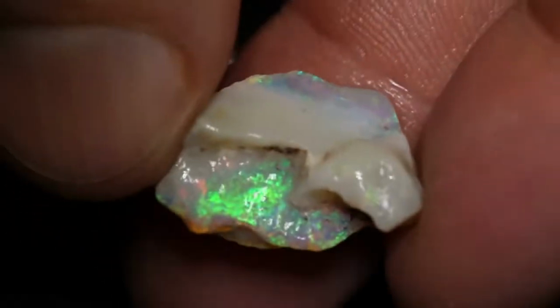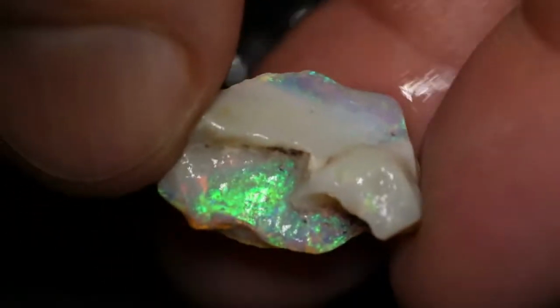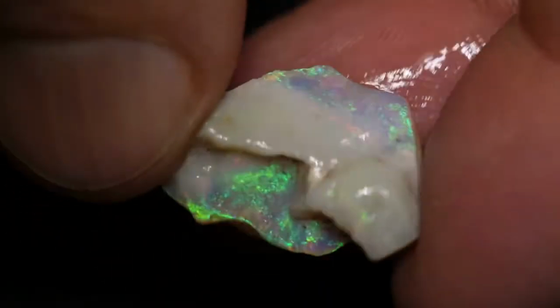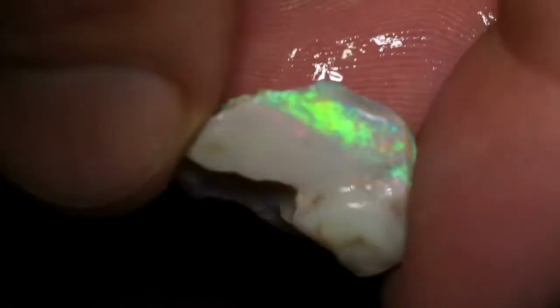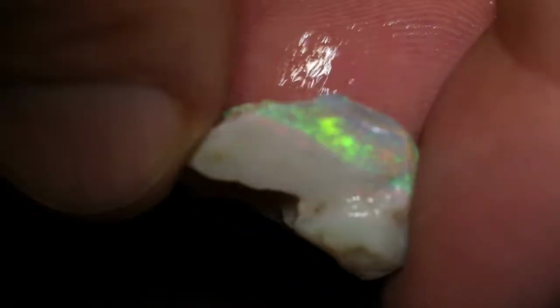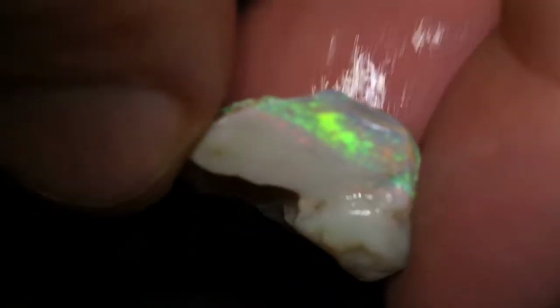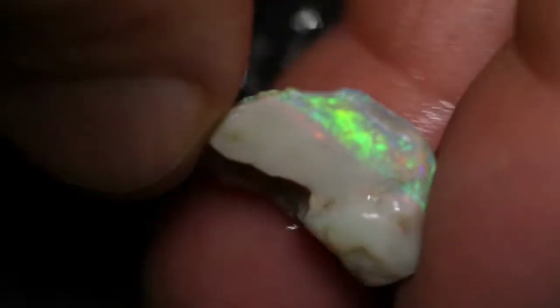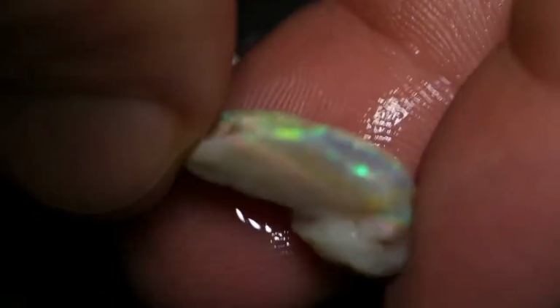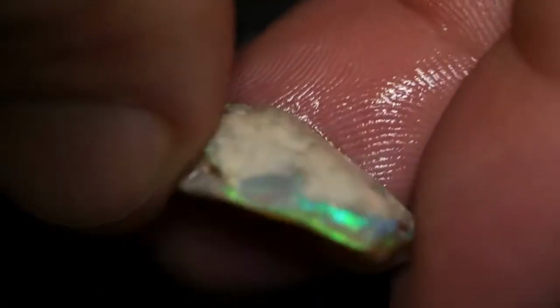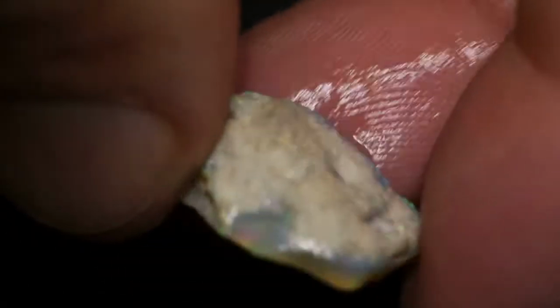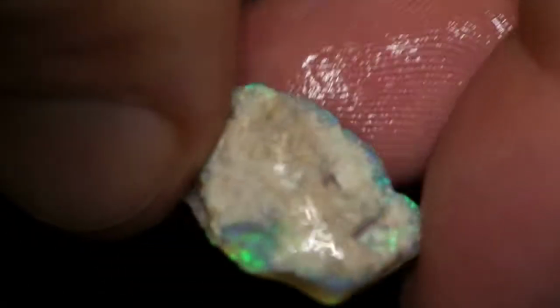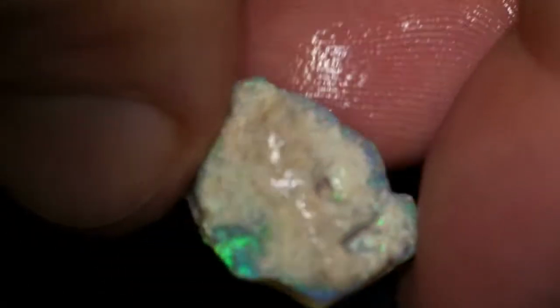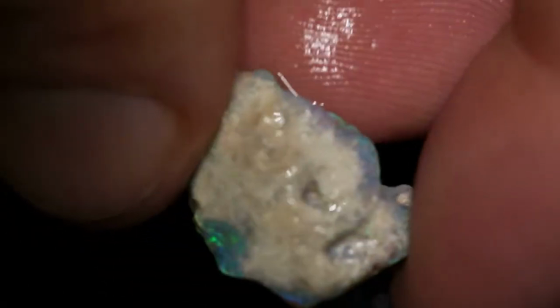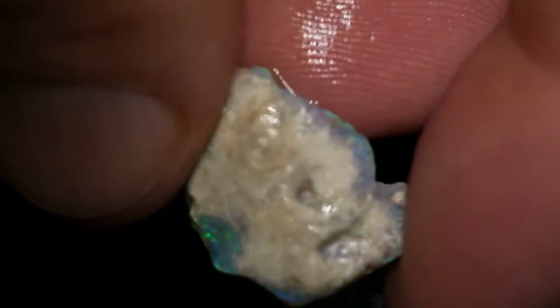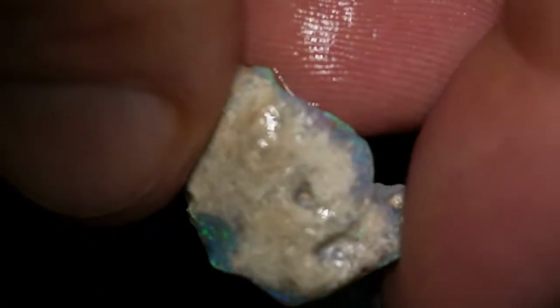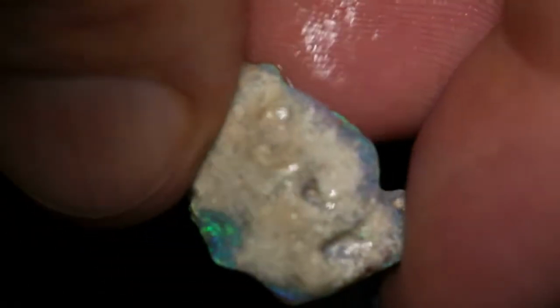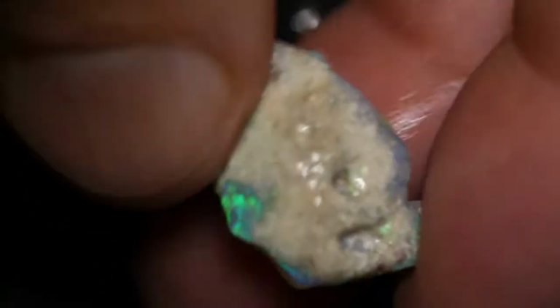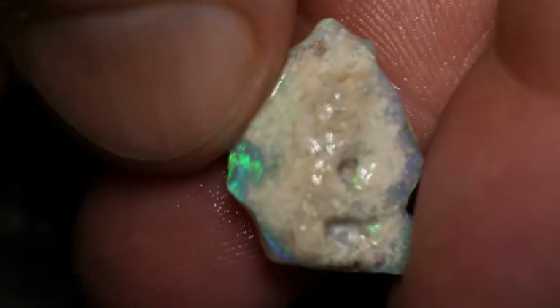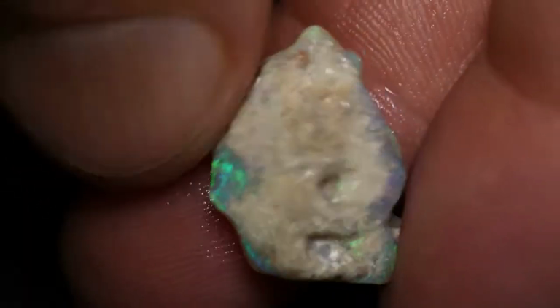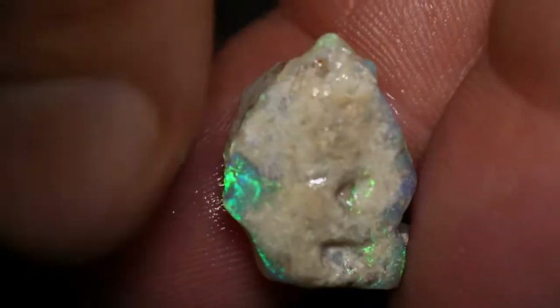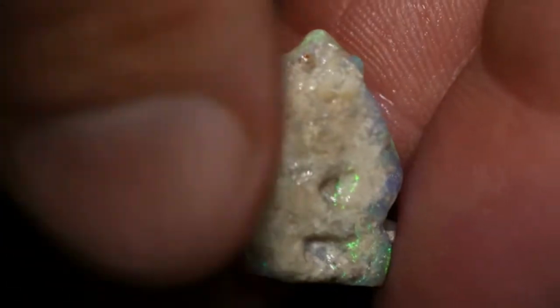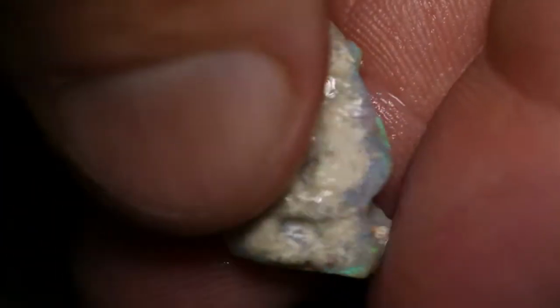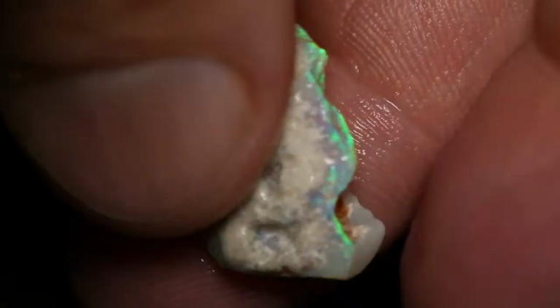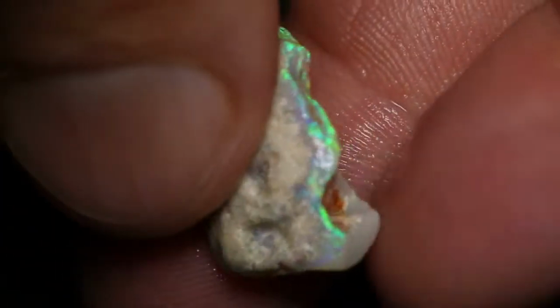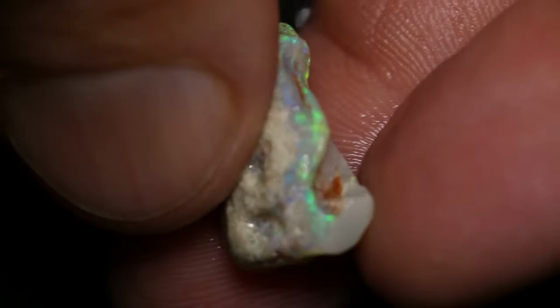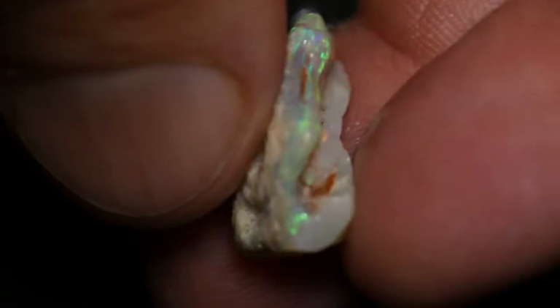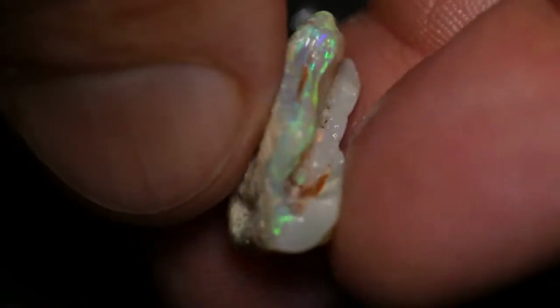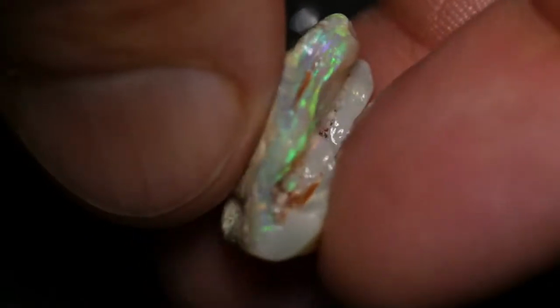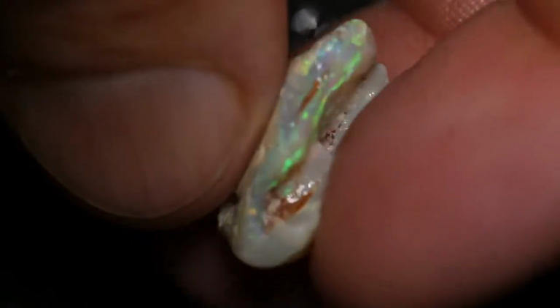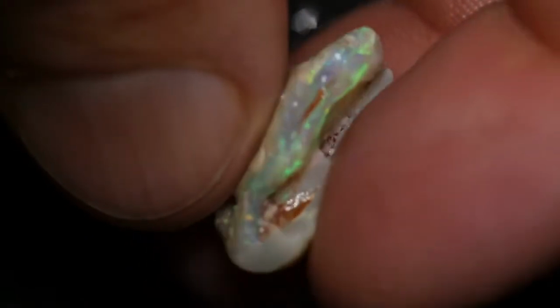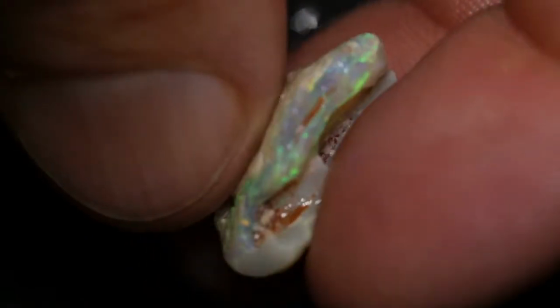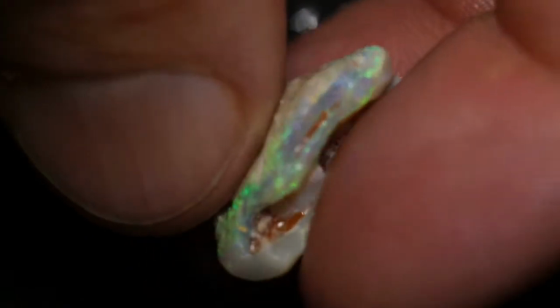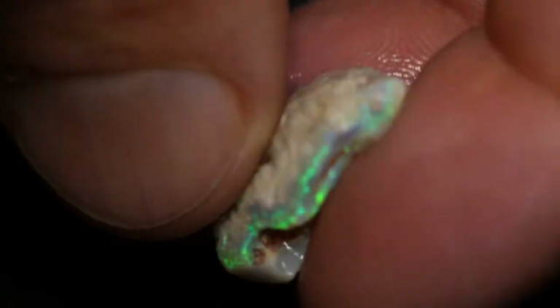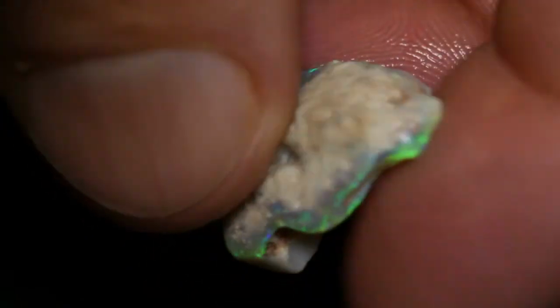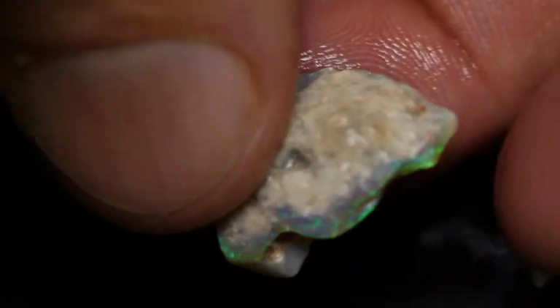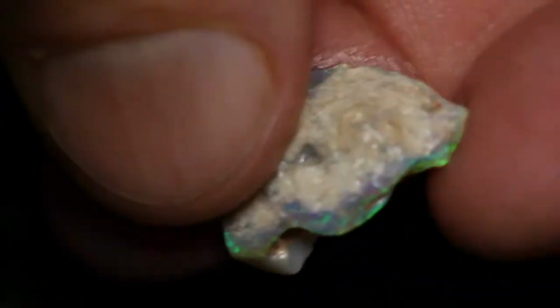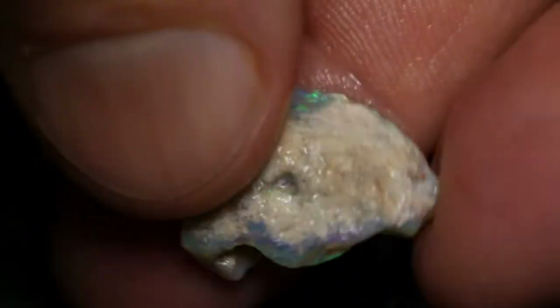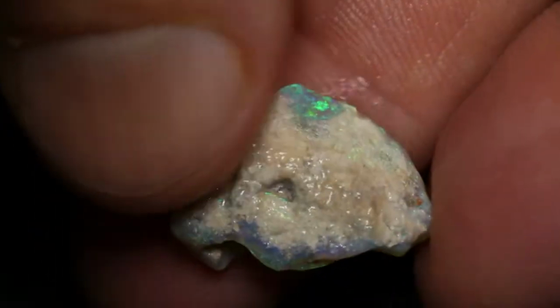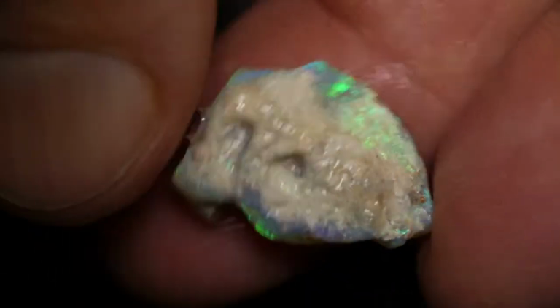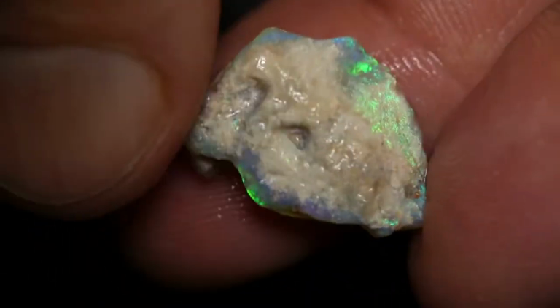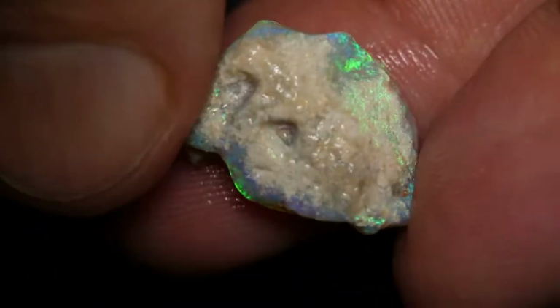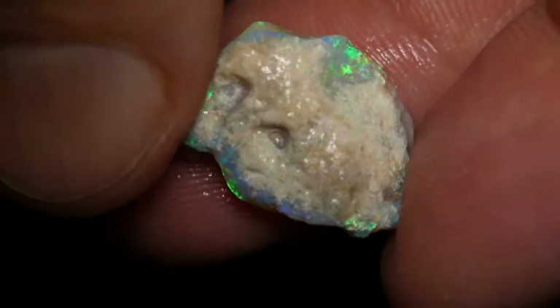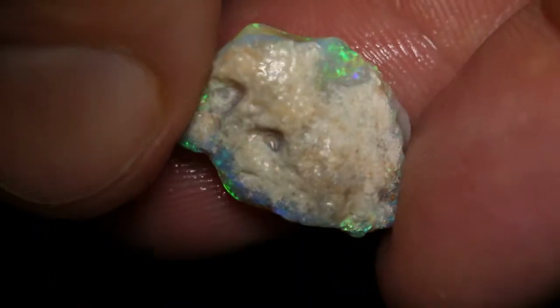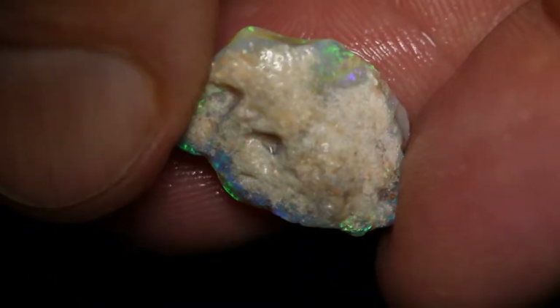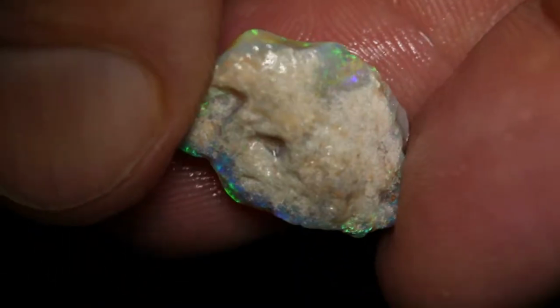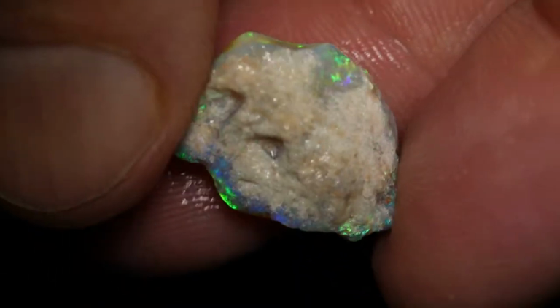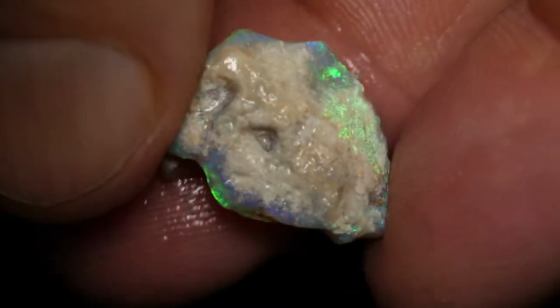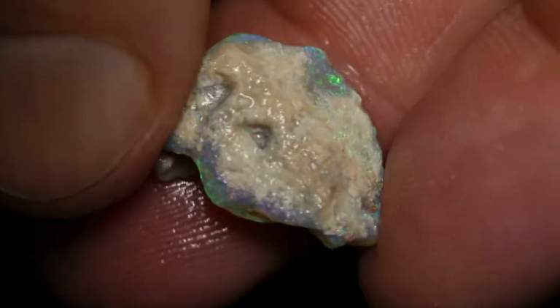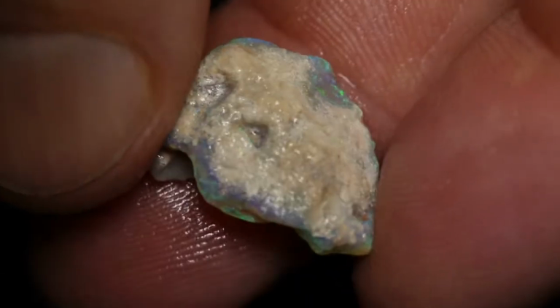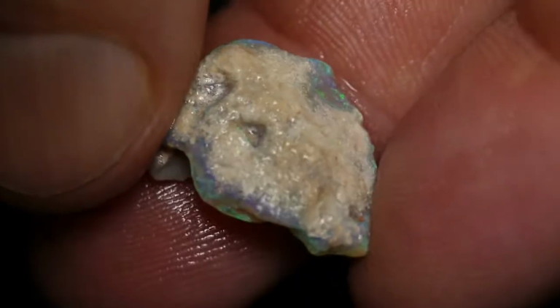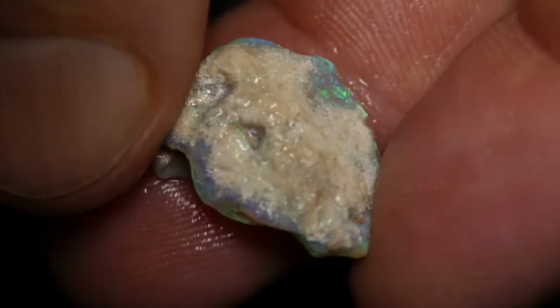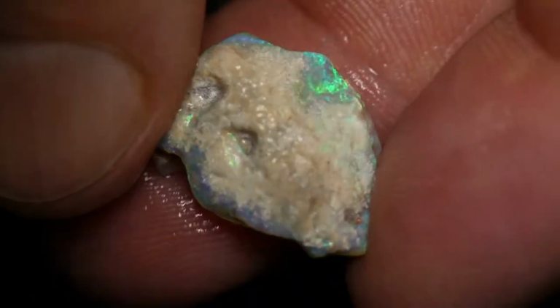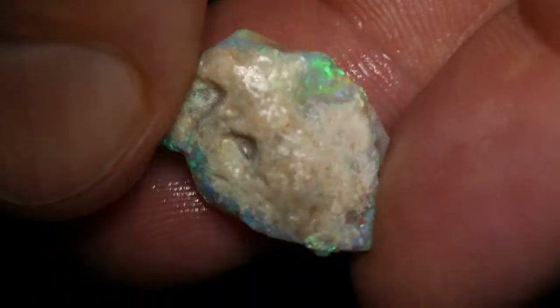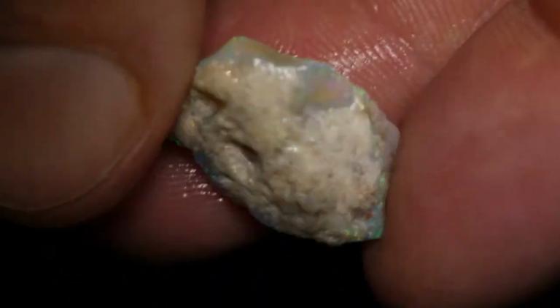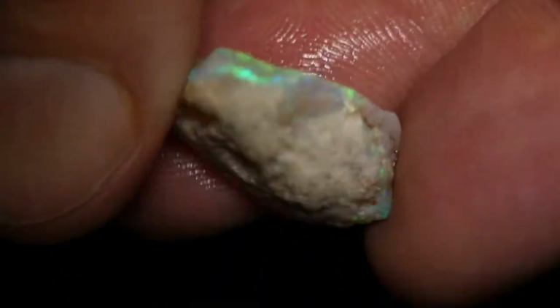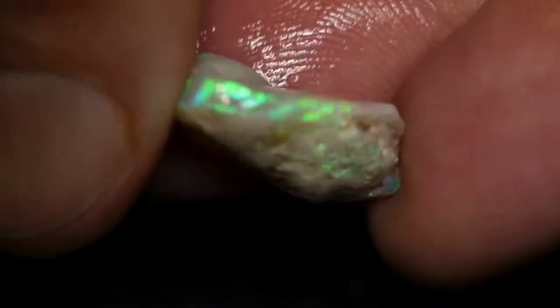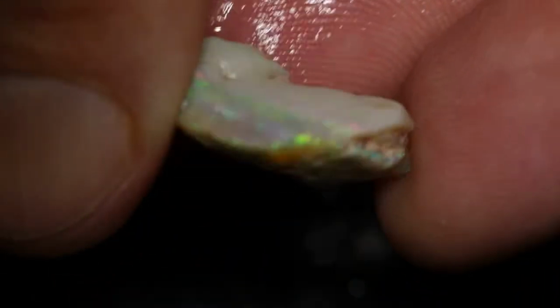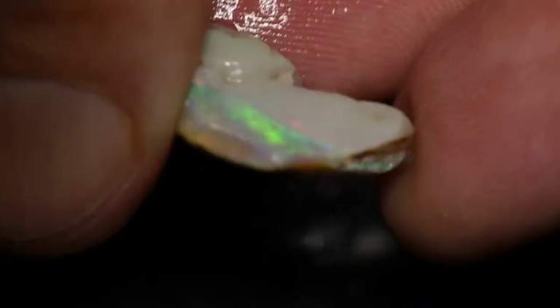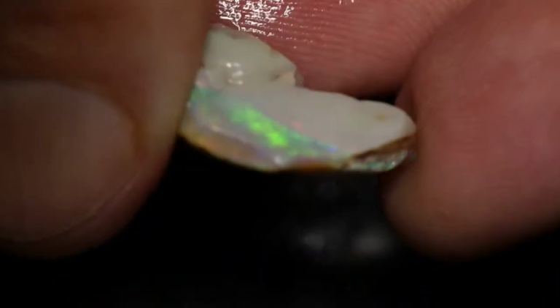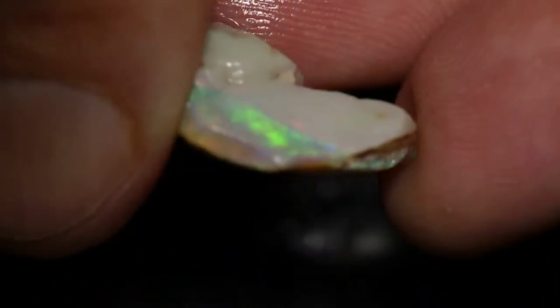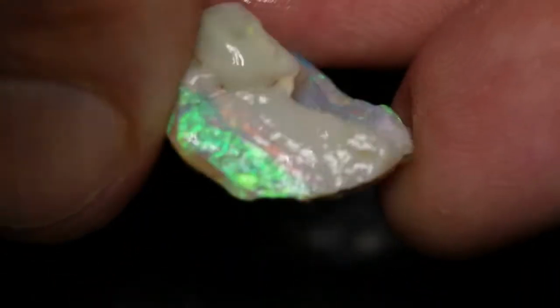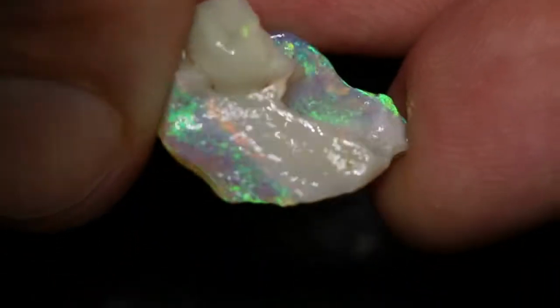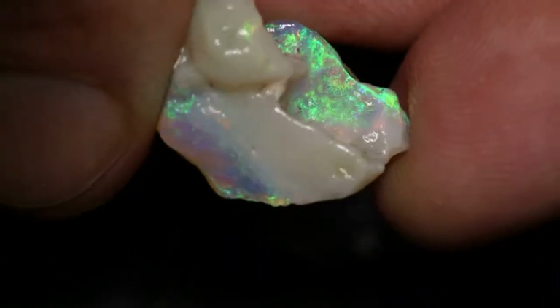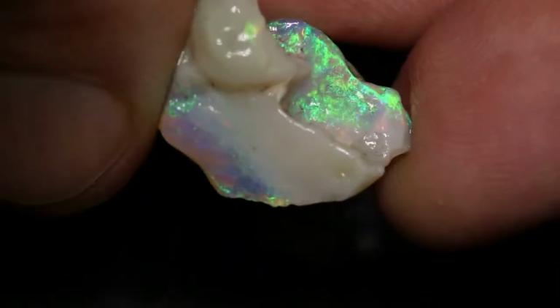This piece is rough. Just need to take that skin off the top, or that sand off the top, to get that colour inside.